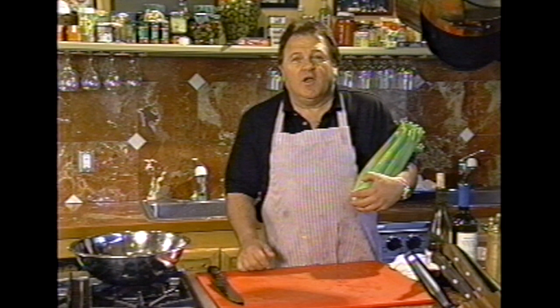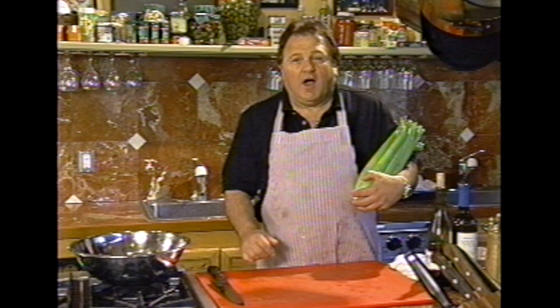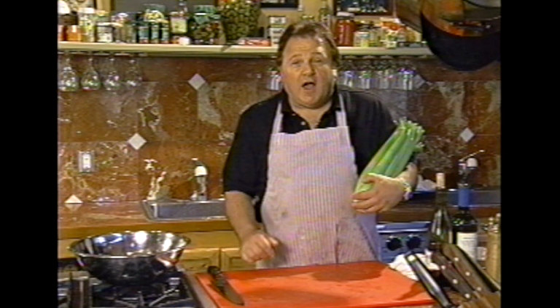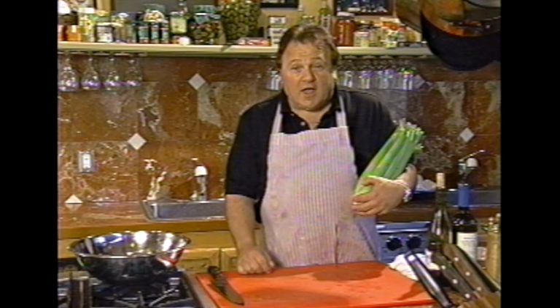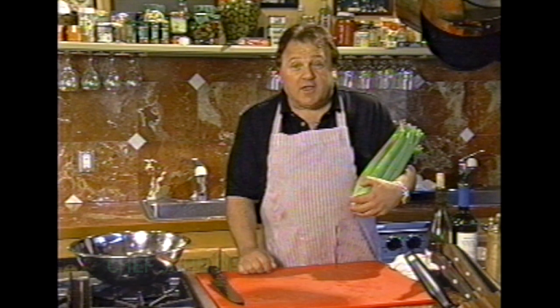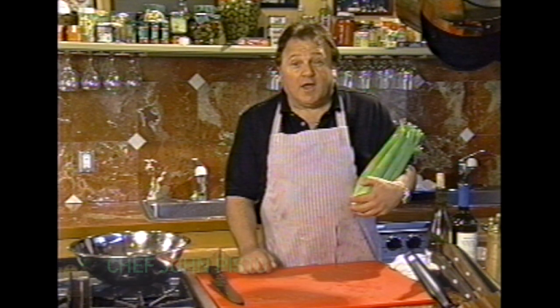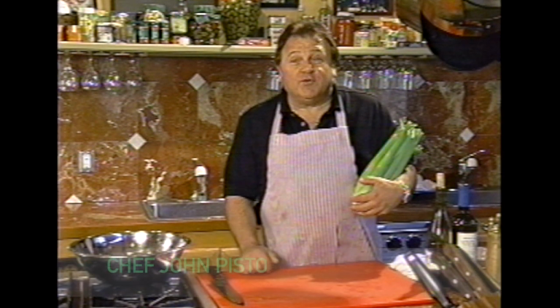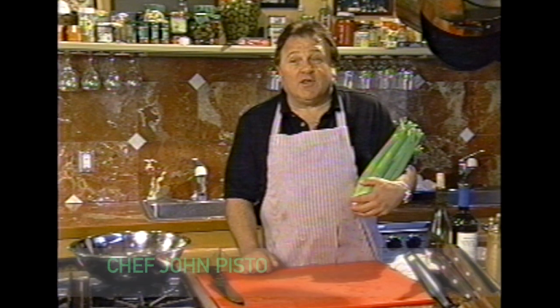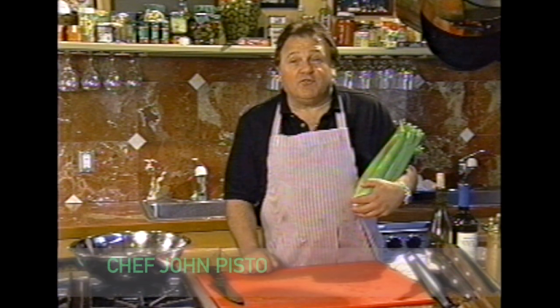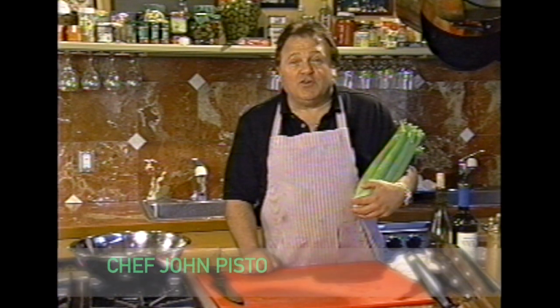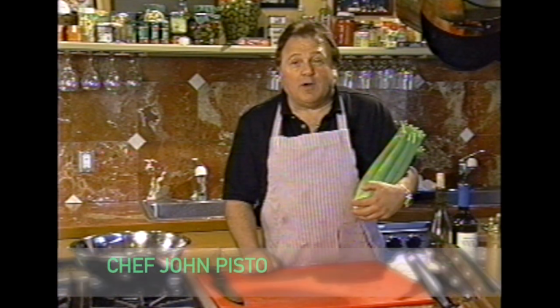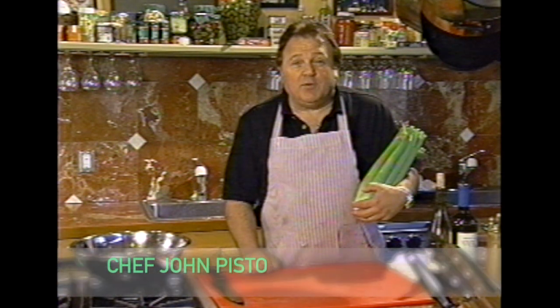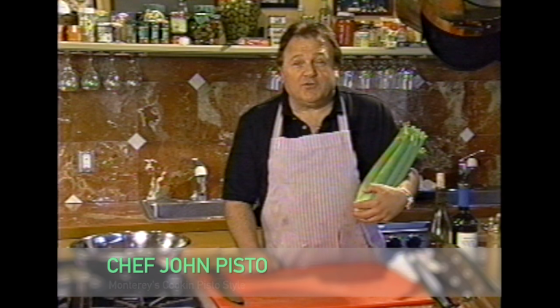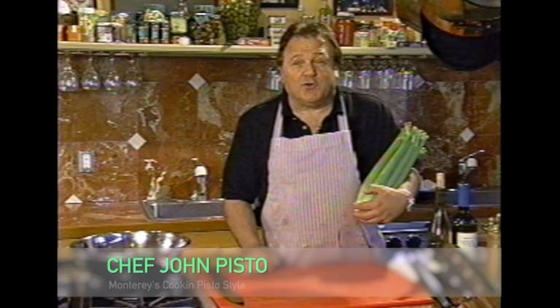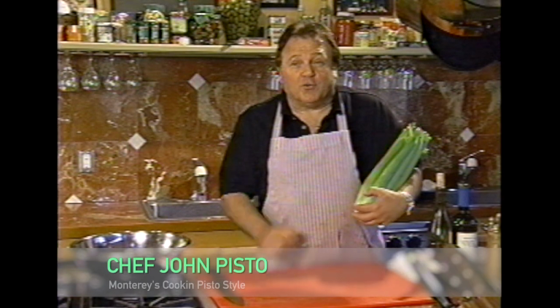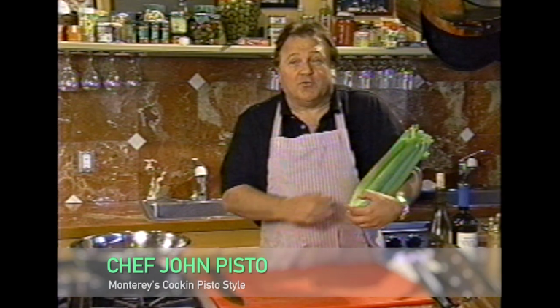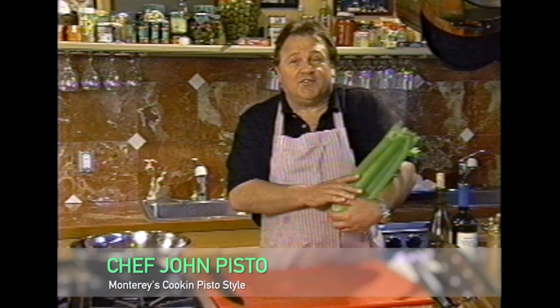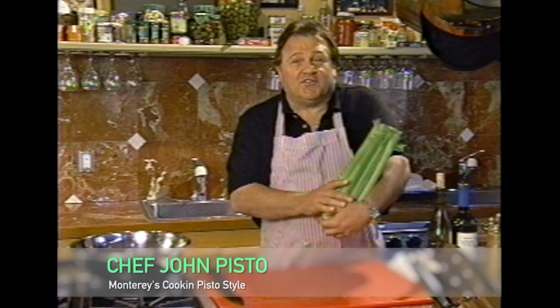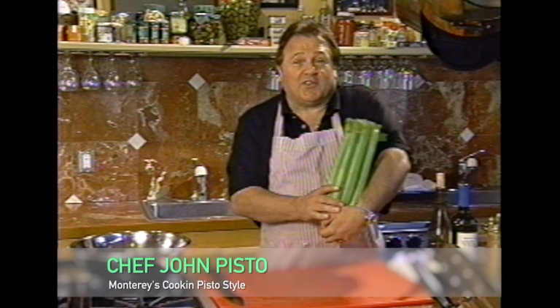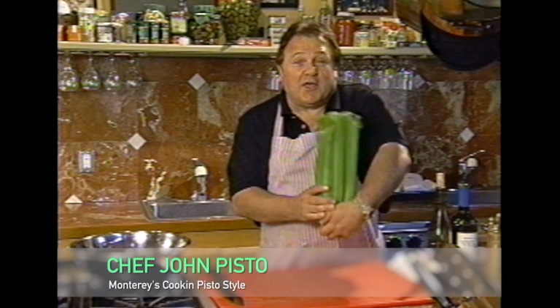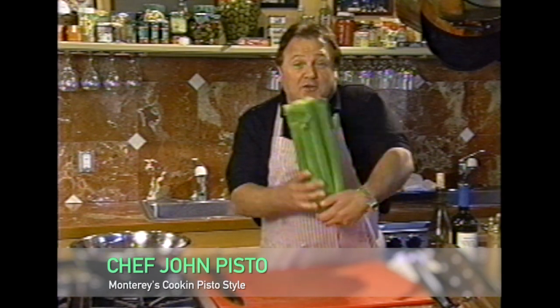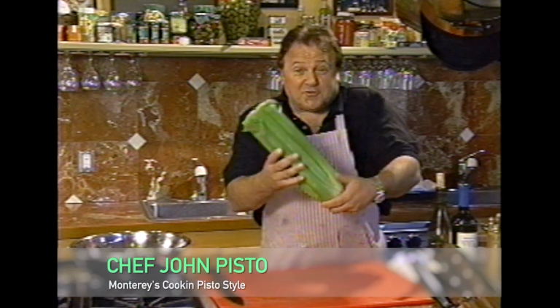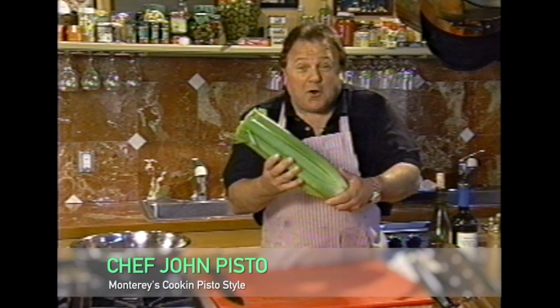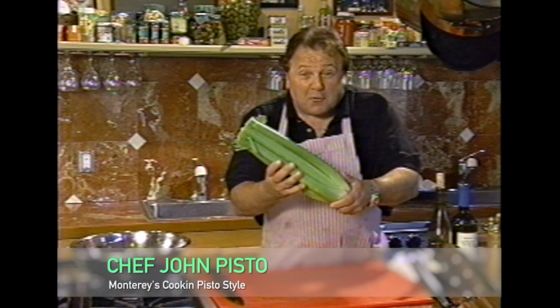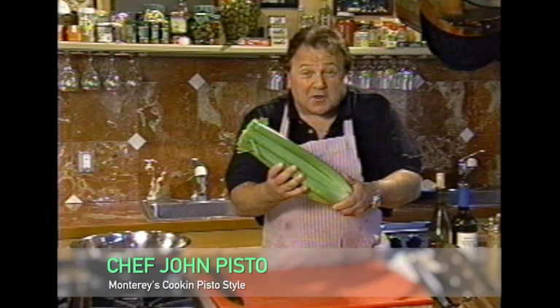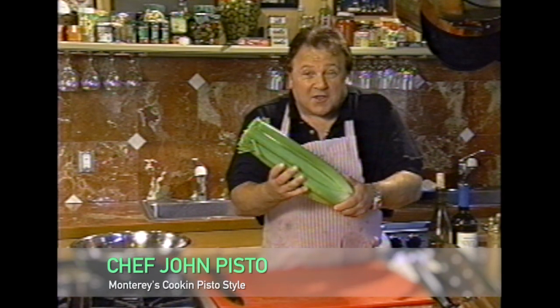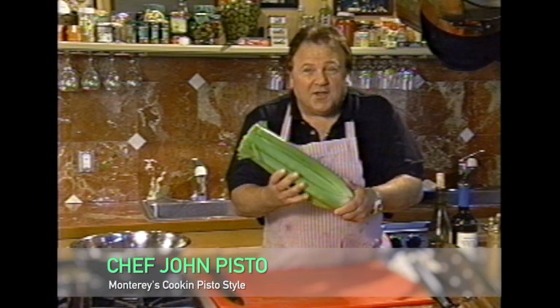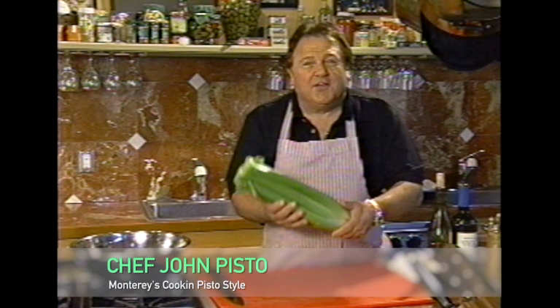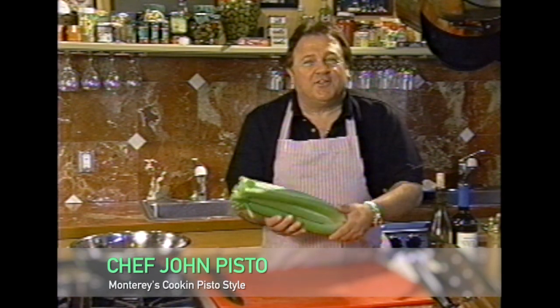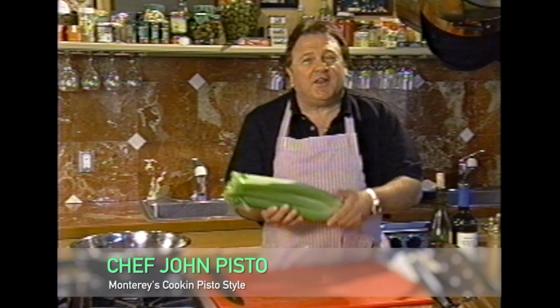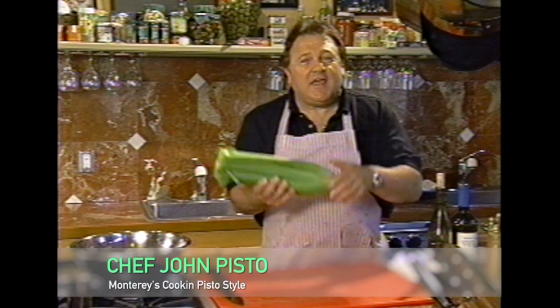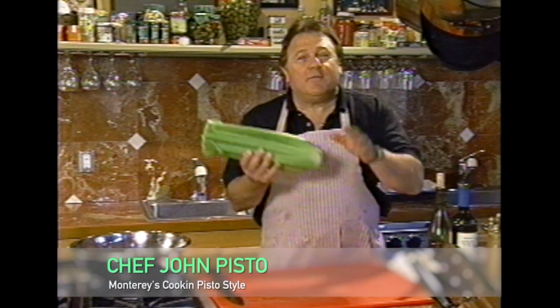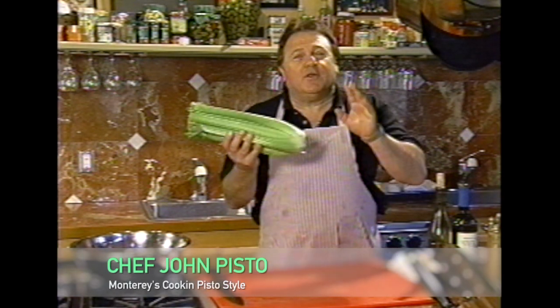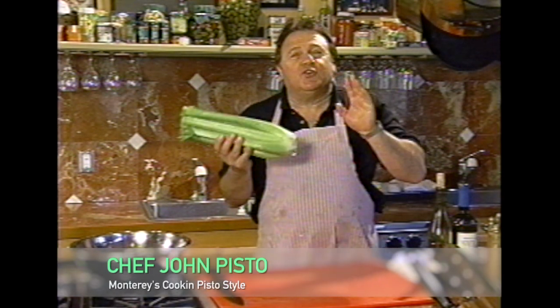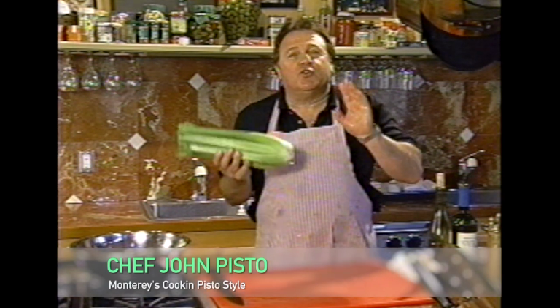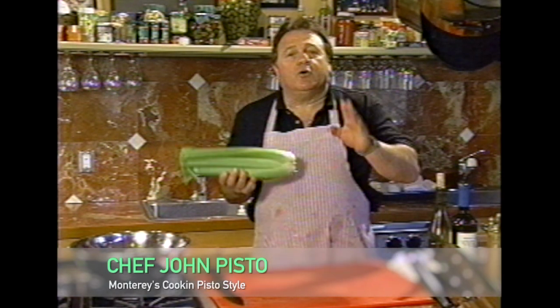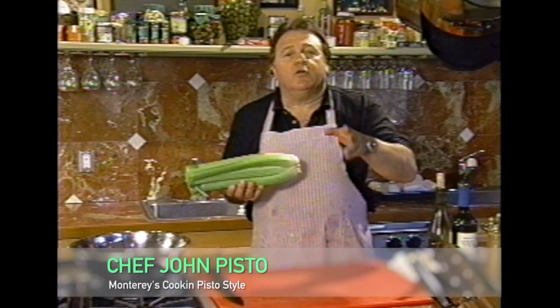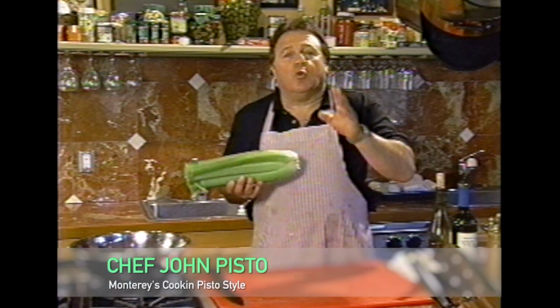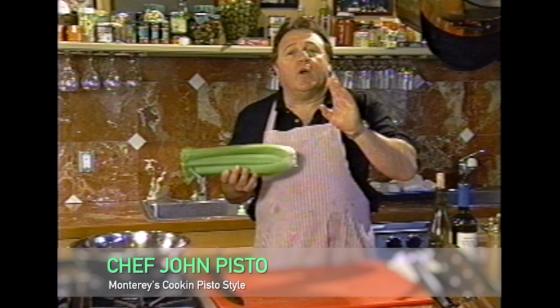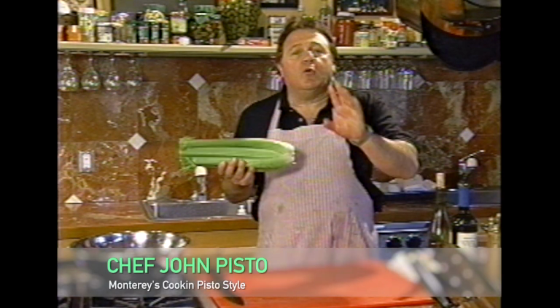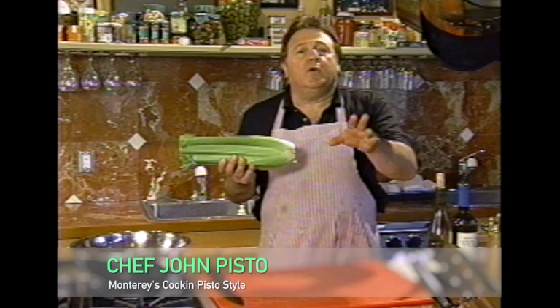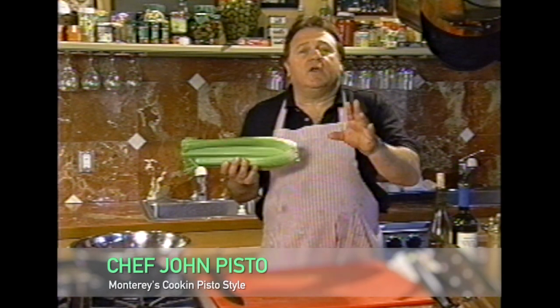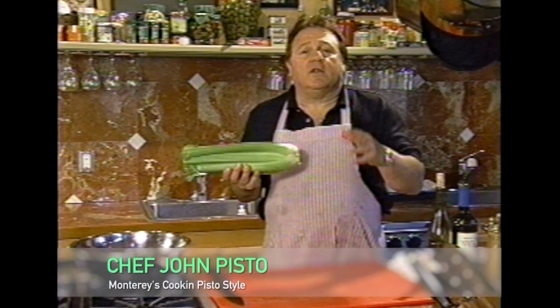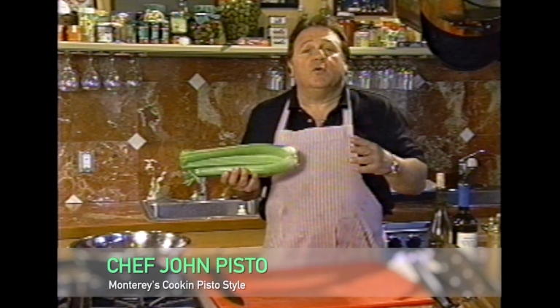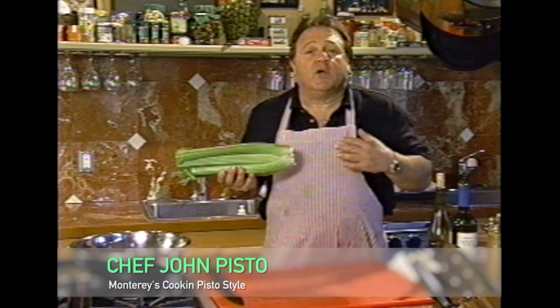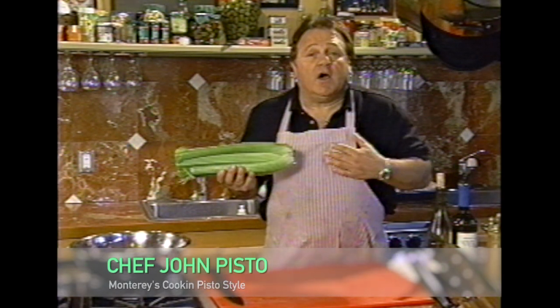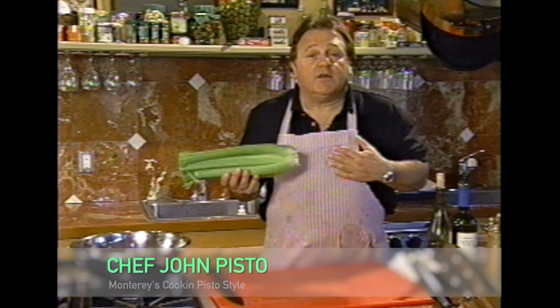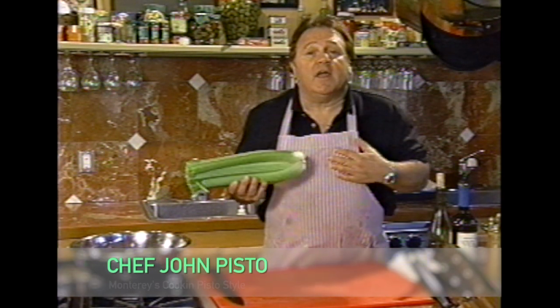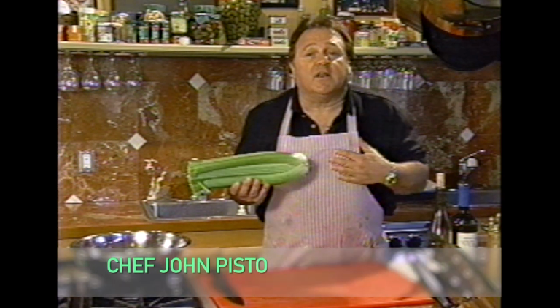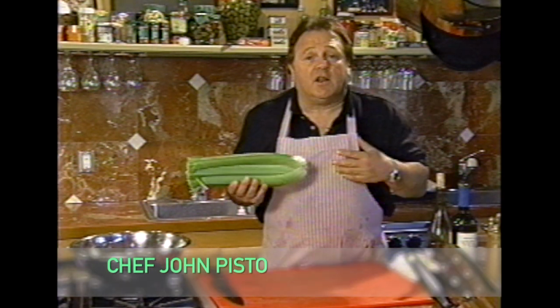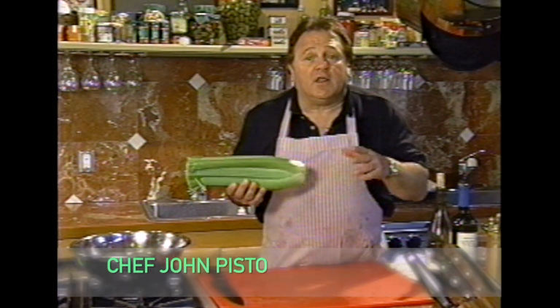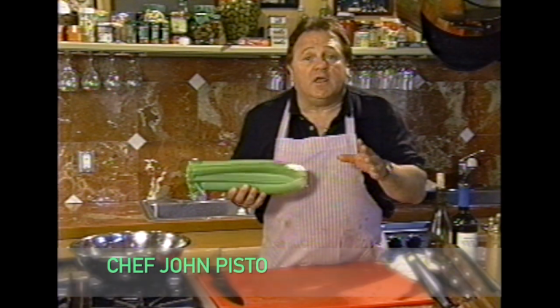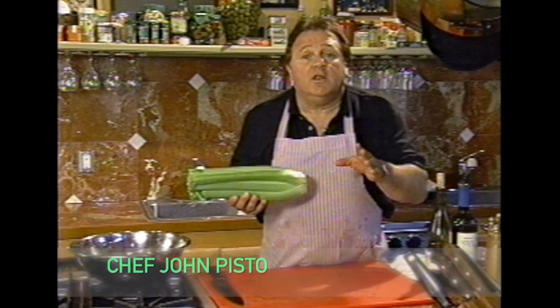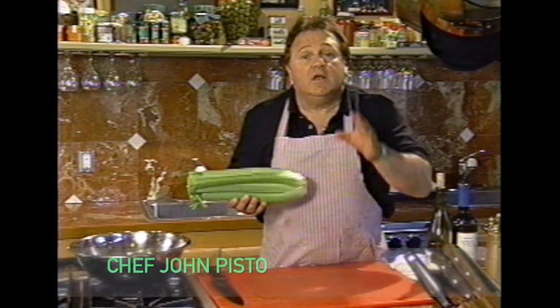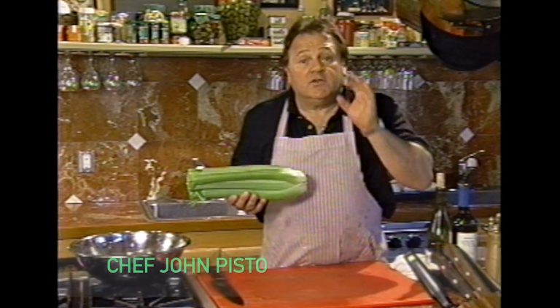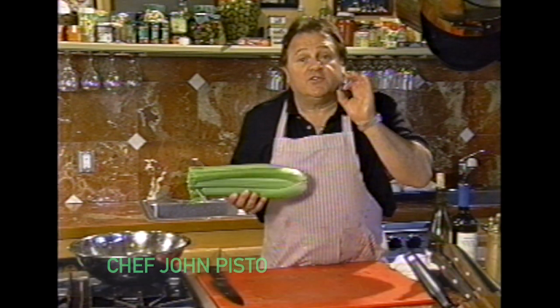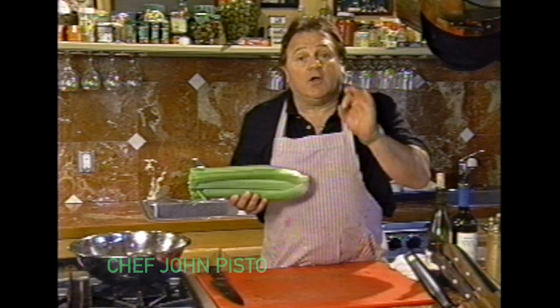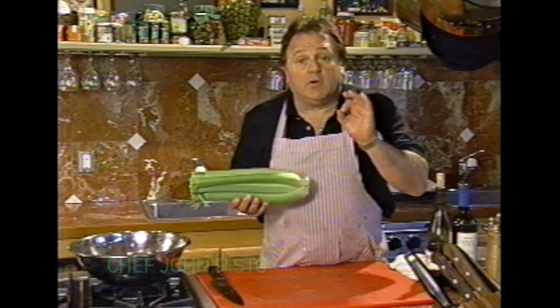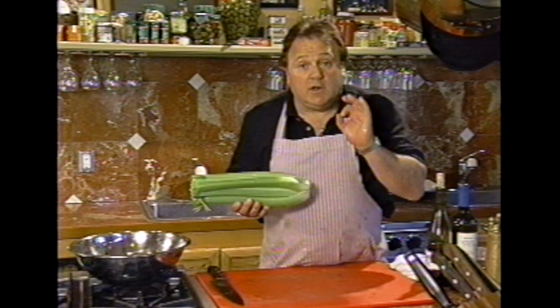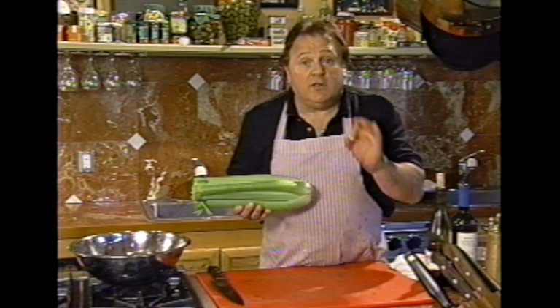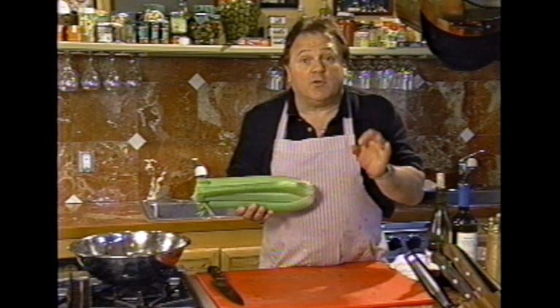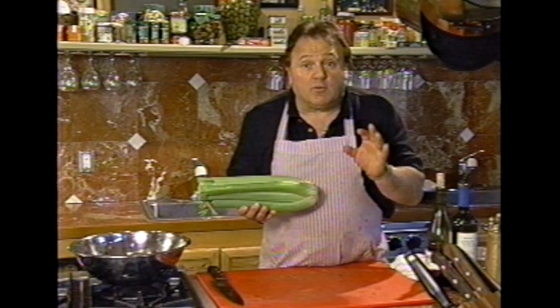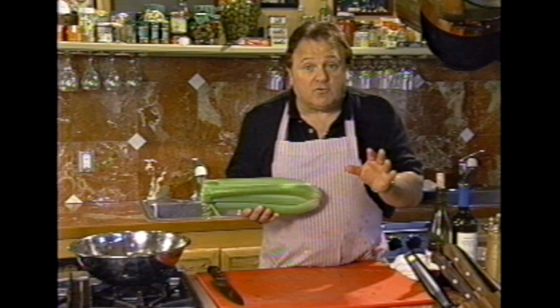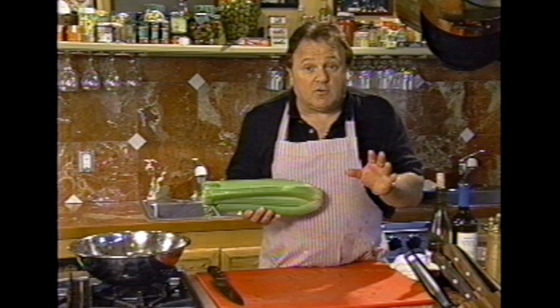Hi, I'm Chef John Pisto. This is a head of celery. Today I'm going to show you the way we cut and clean celery in the restaurants.